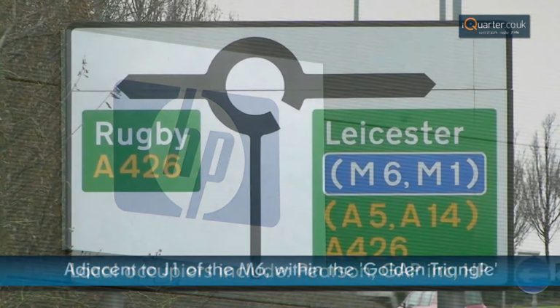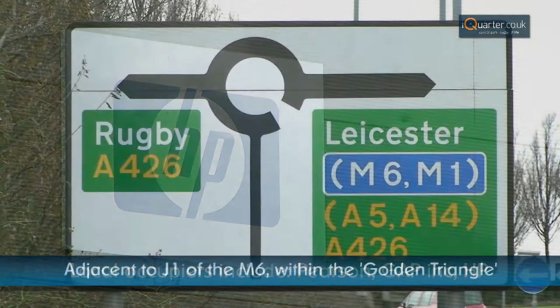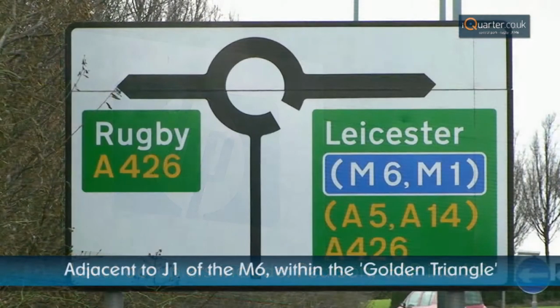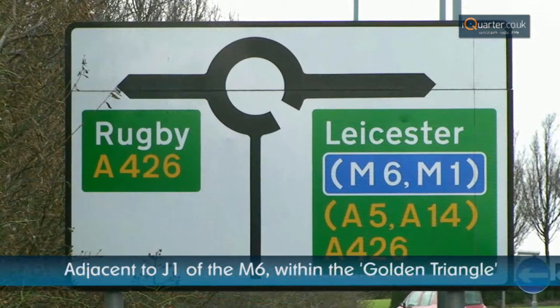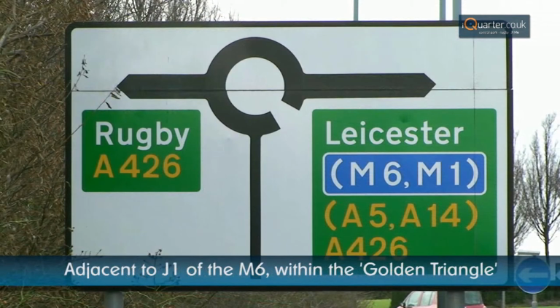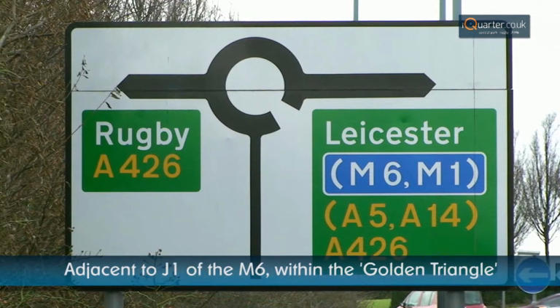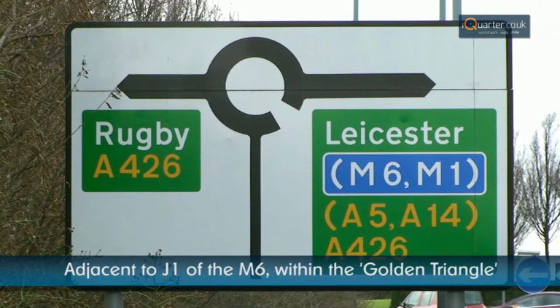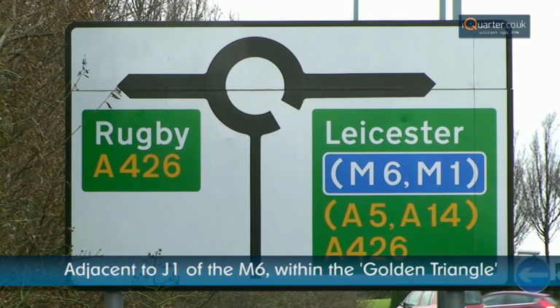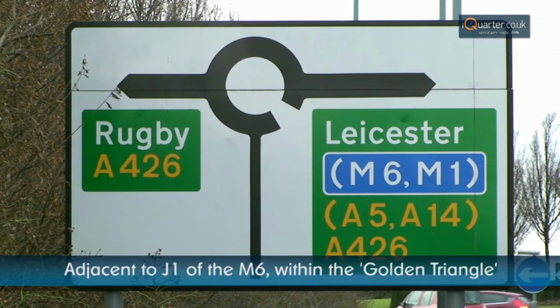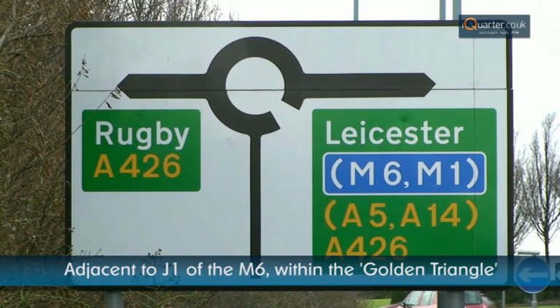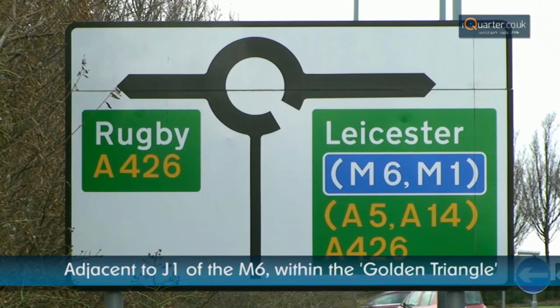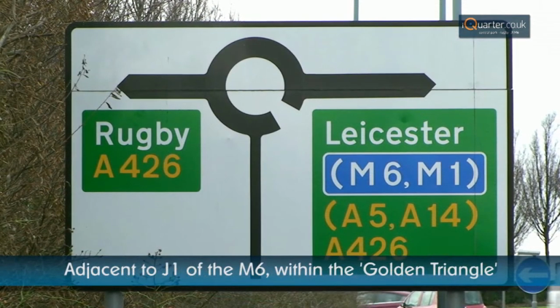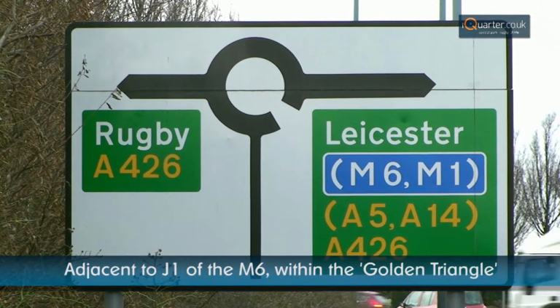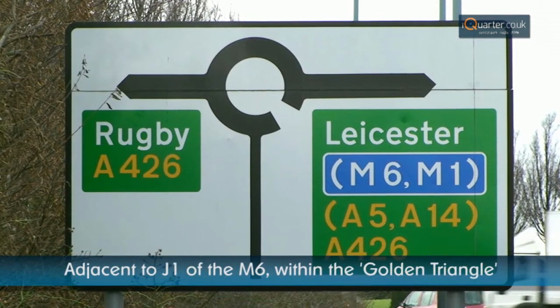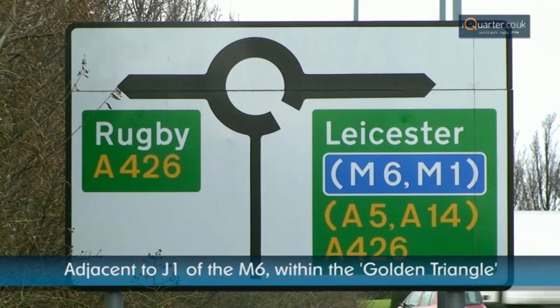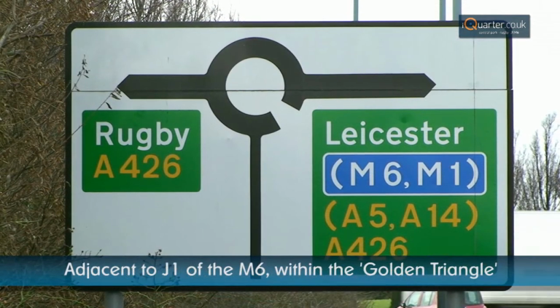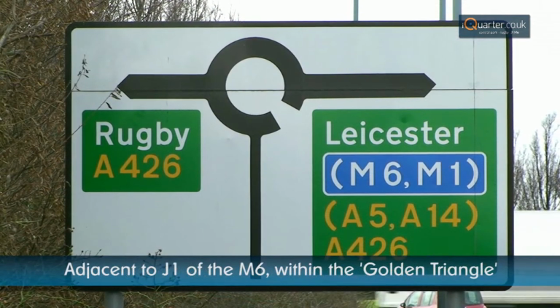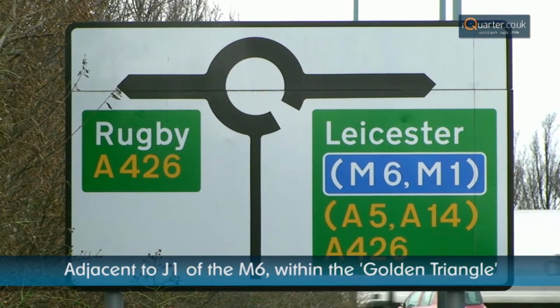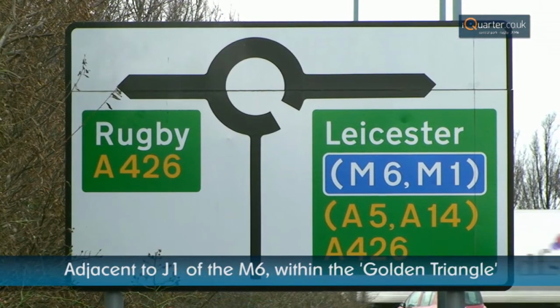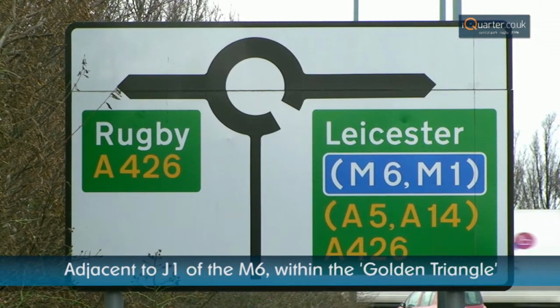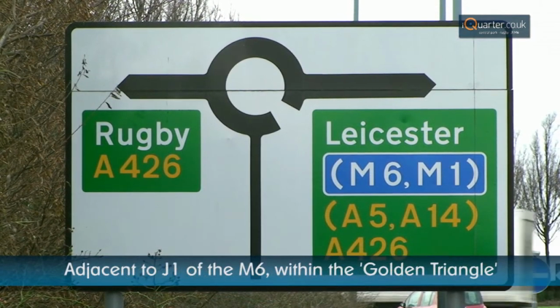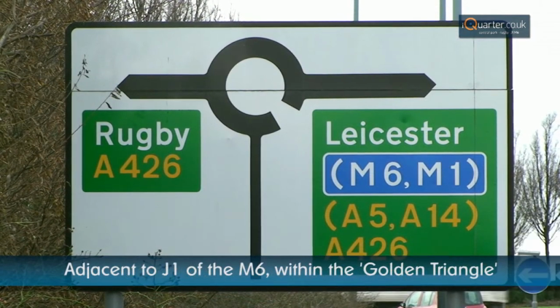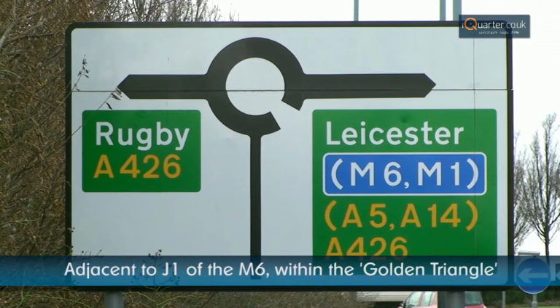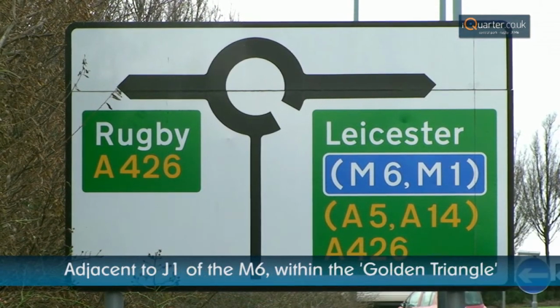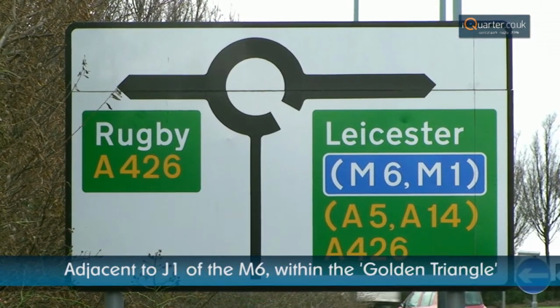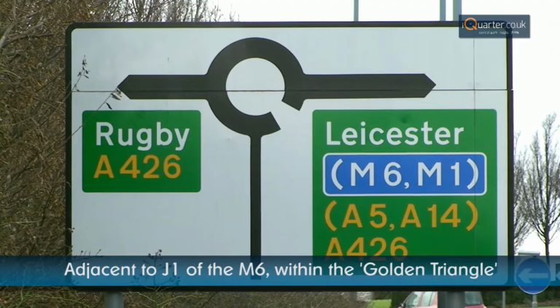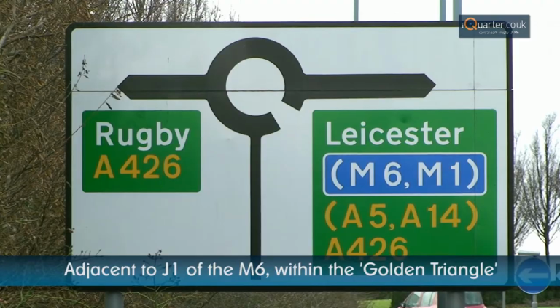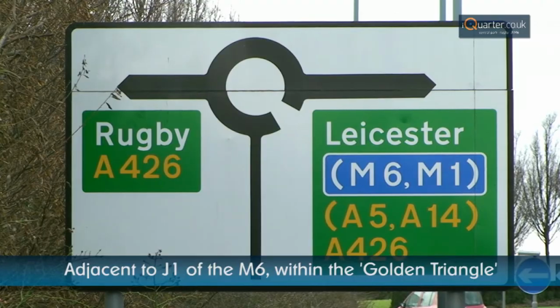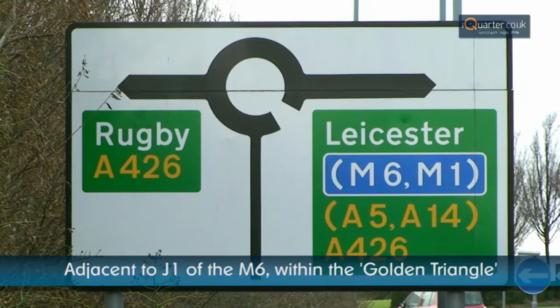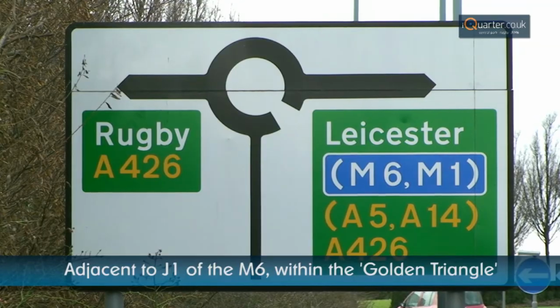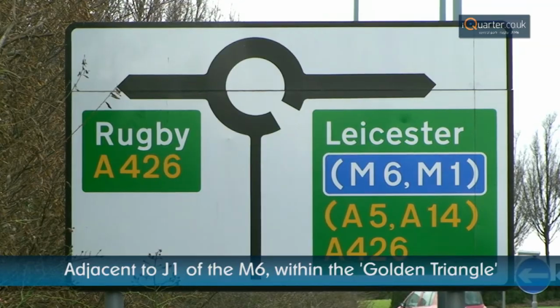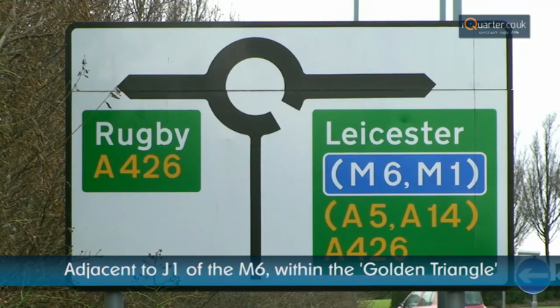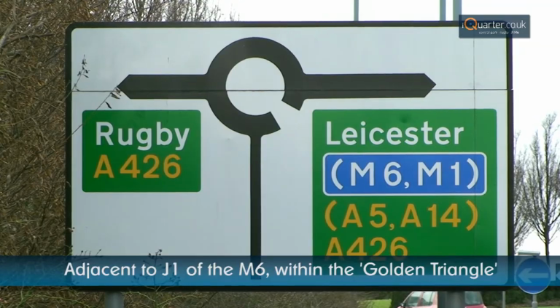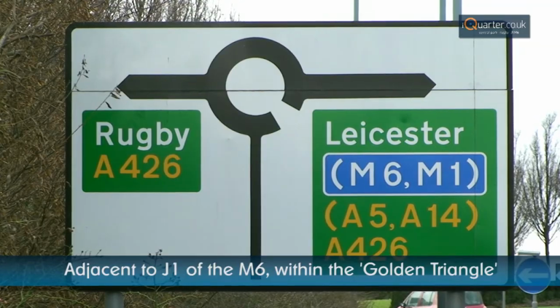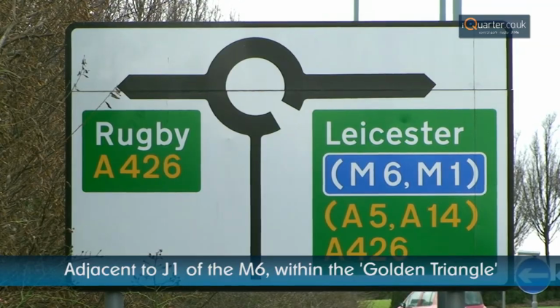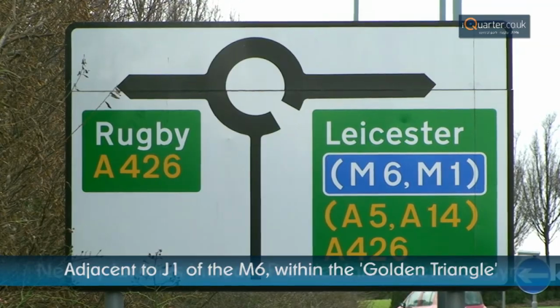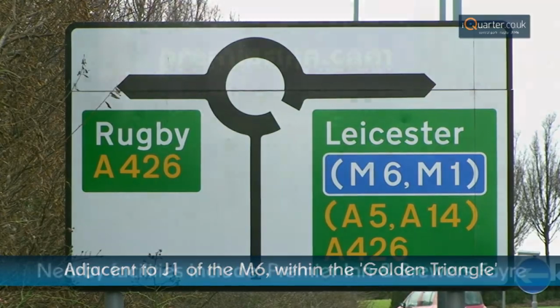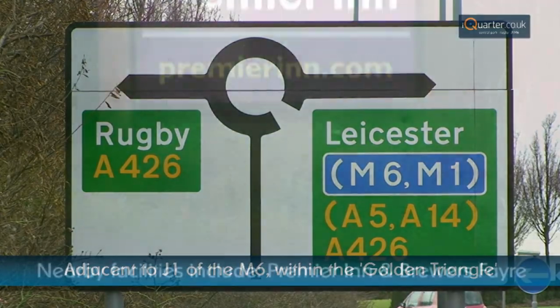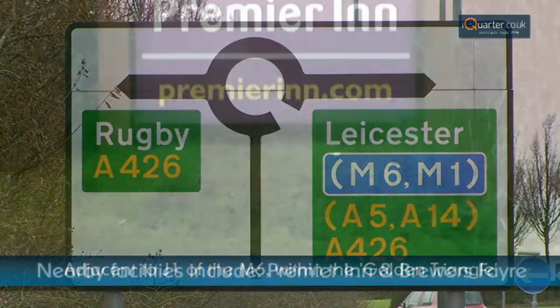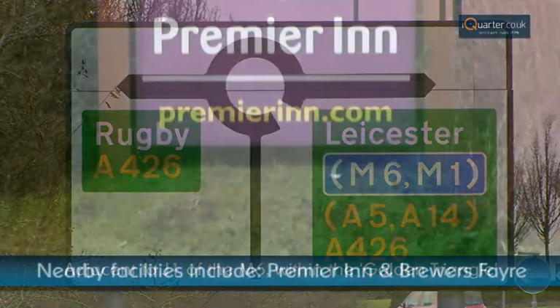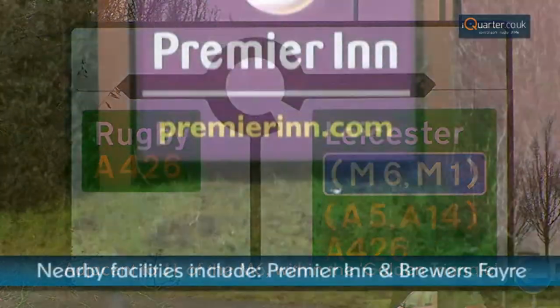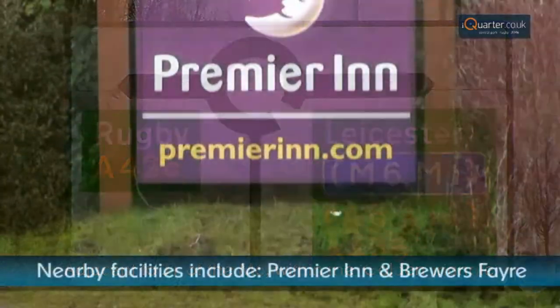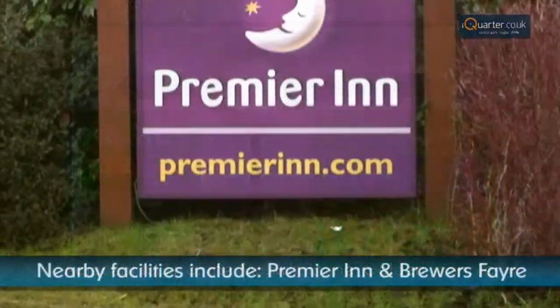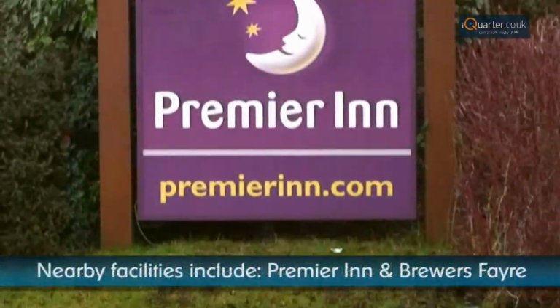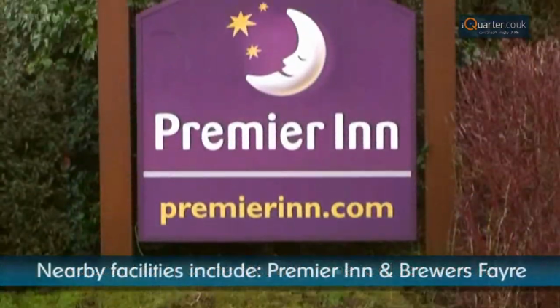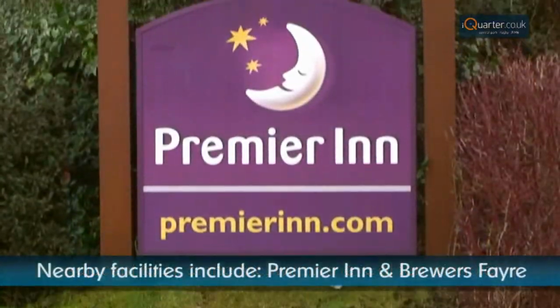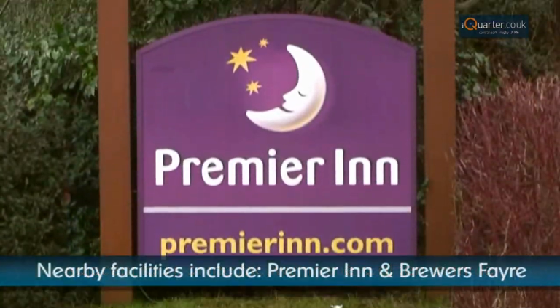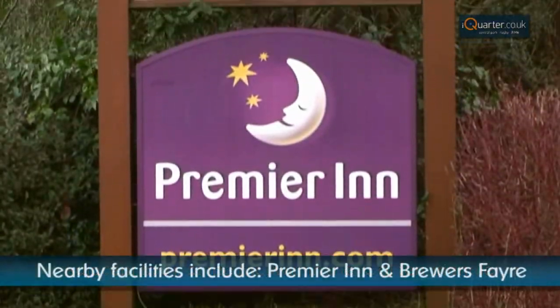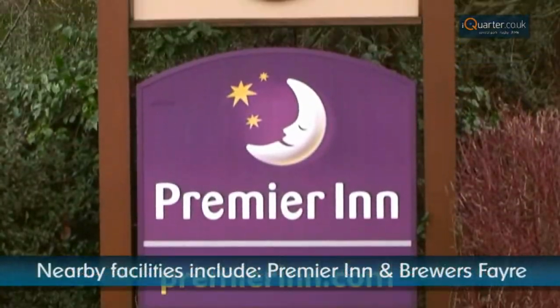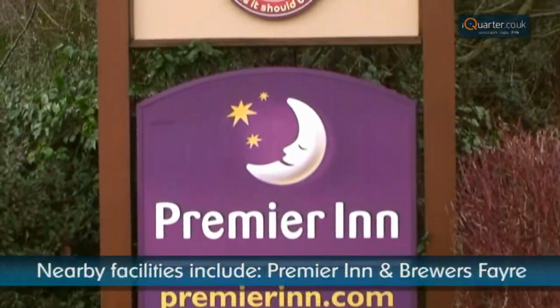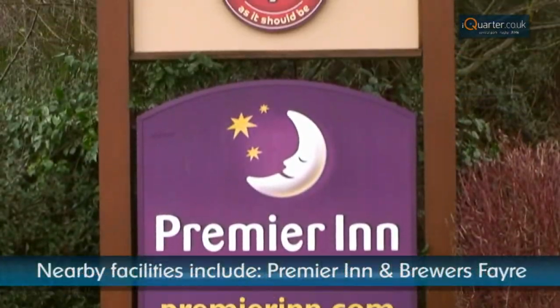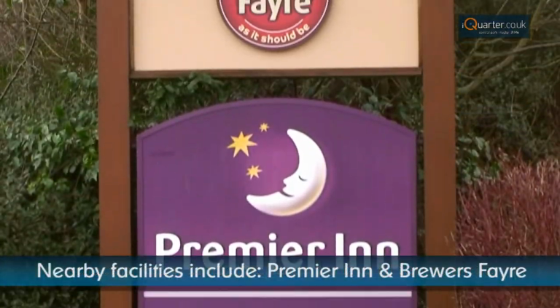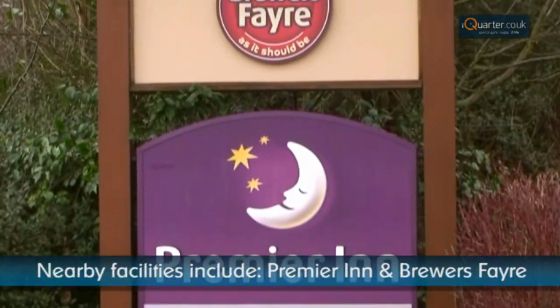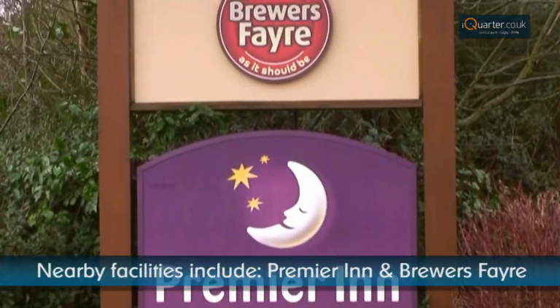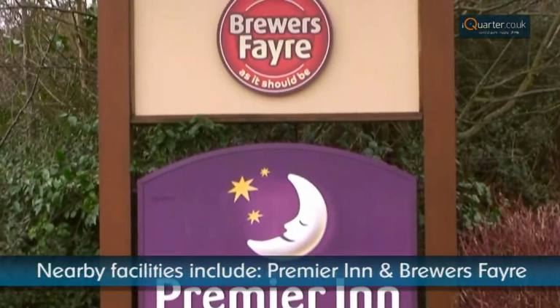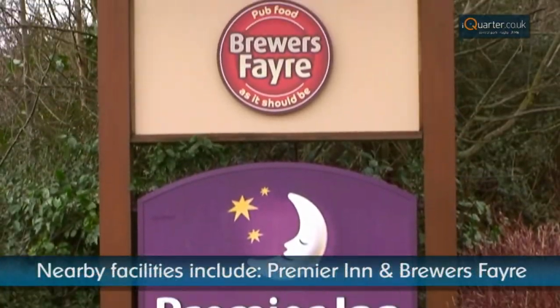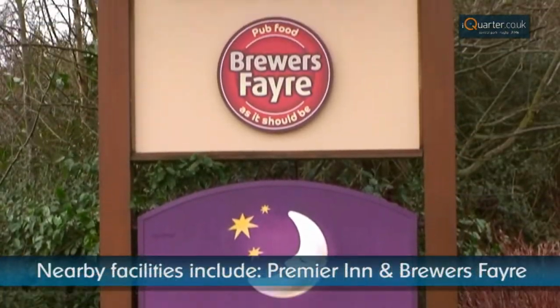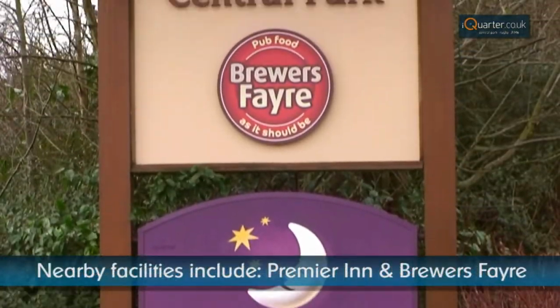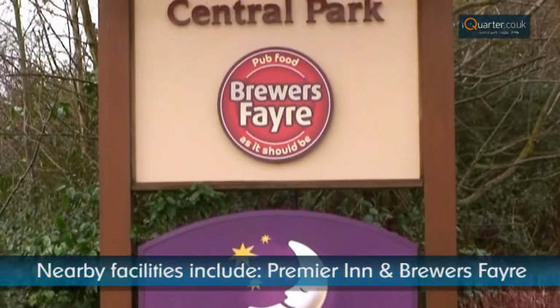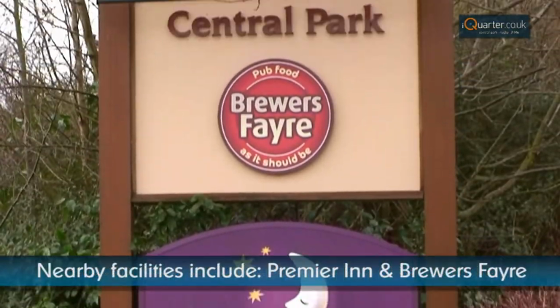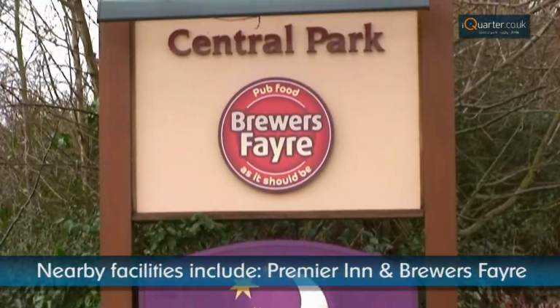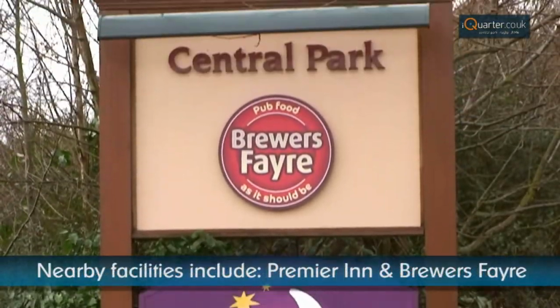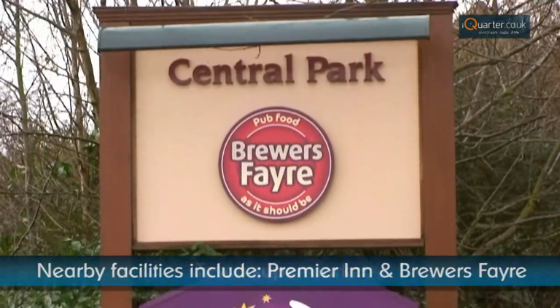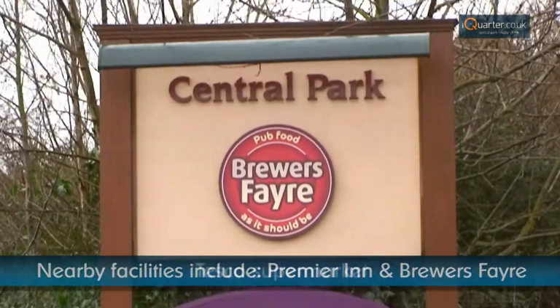I Quarter is situated next to Junction 1 of the M6, and is within the golden triangle of the M40, M1 and M6.